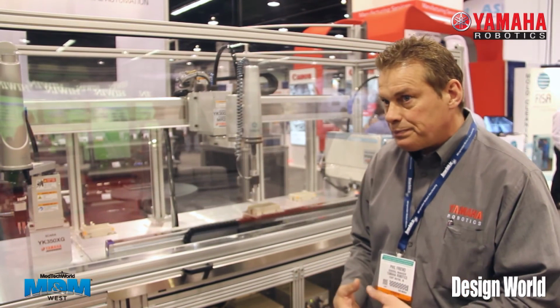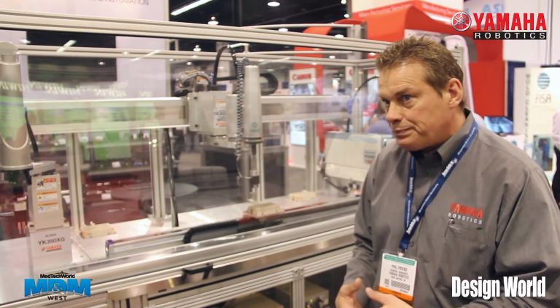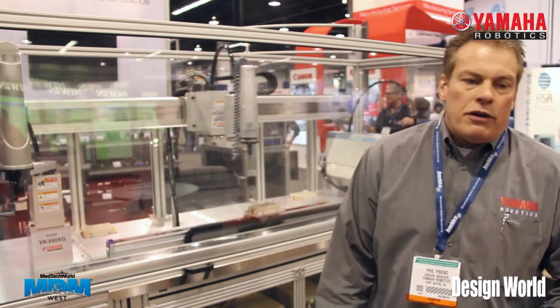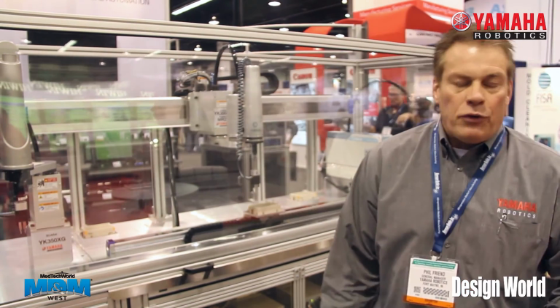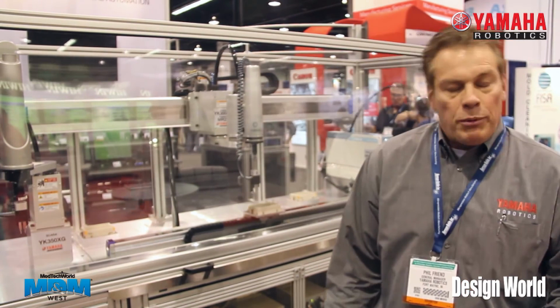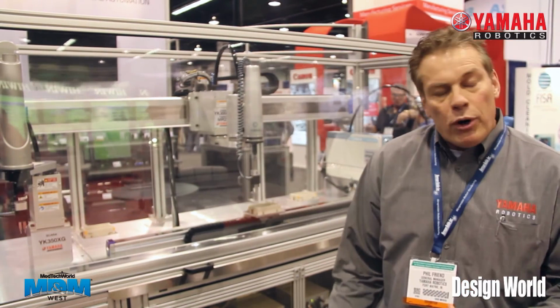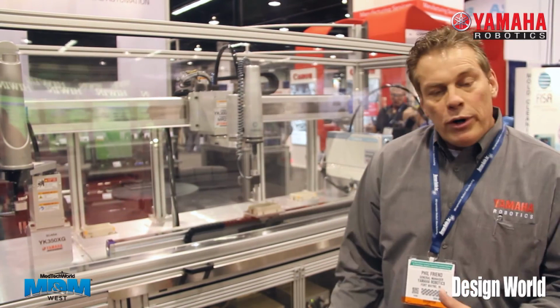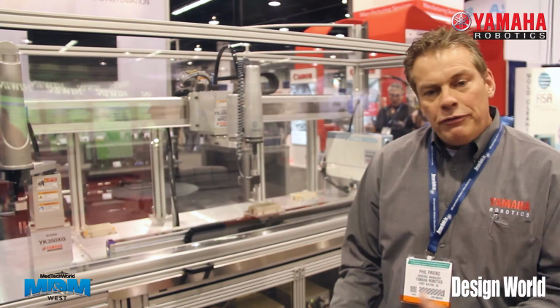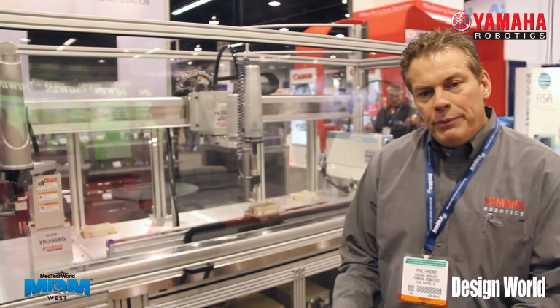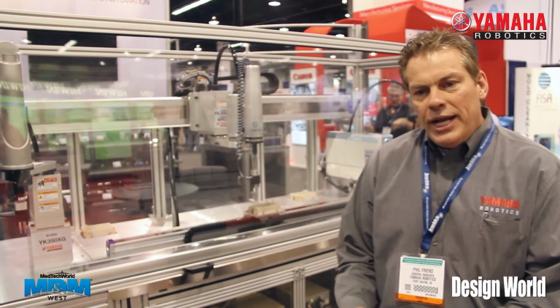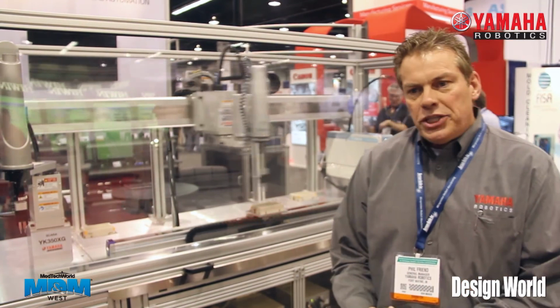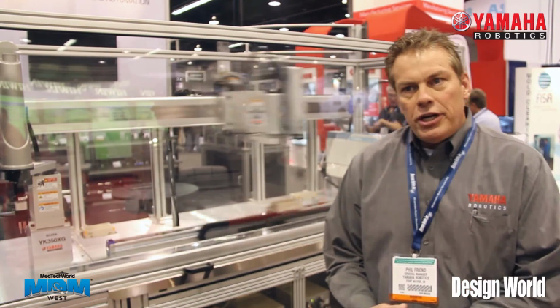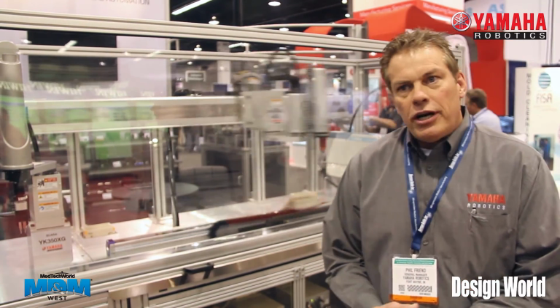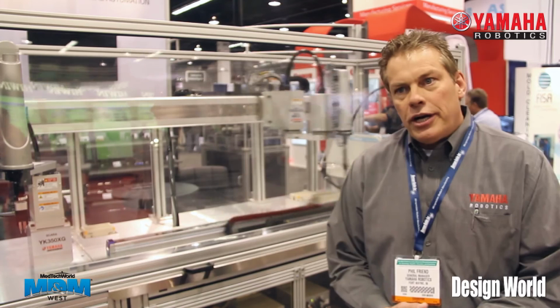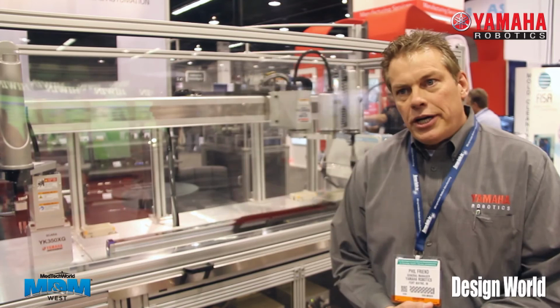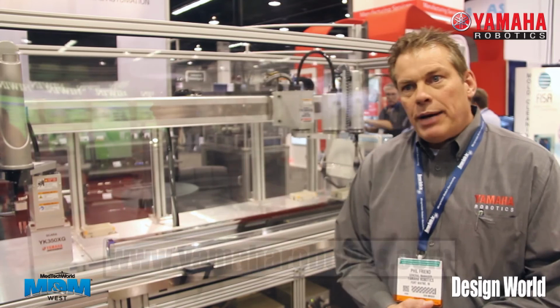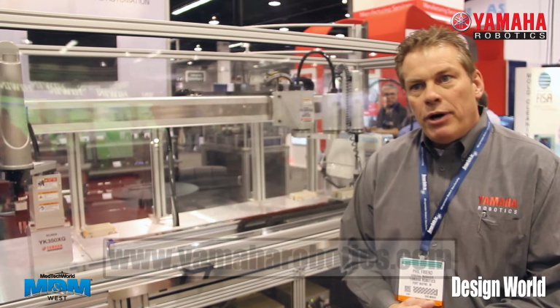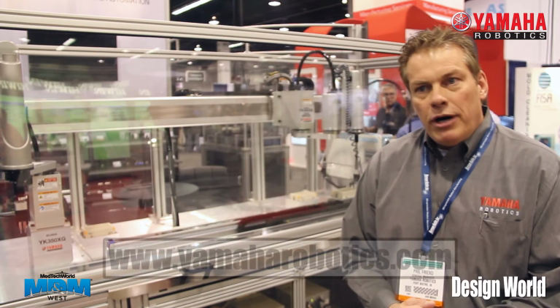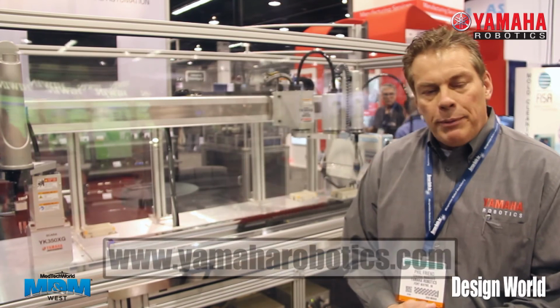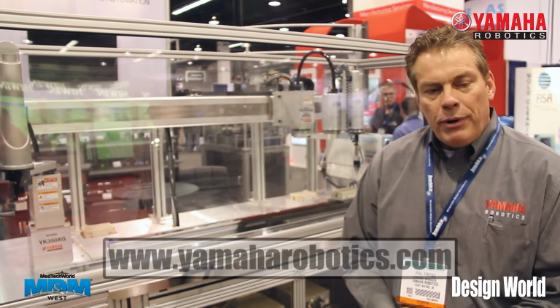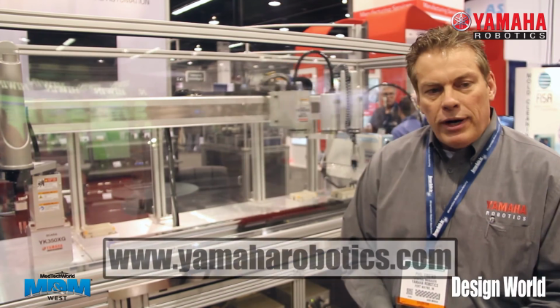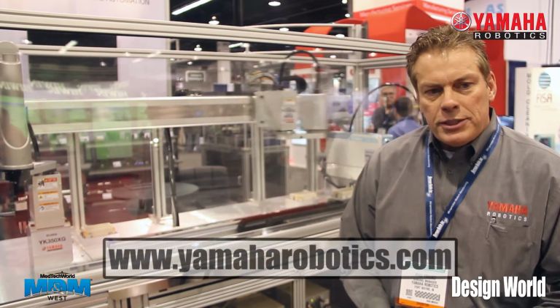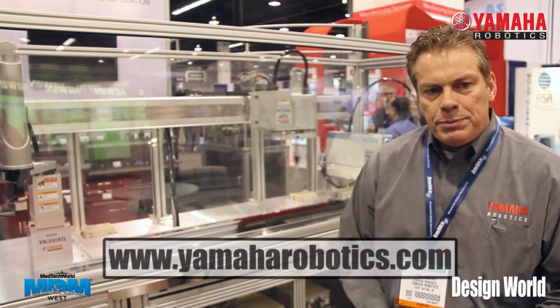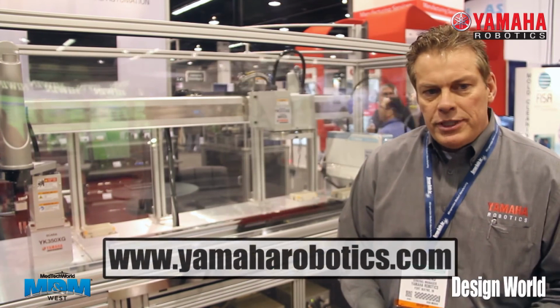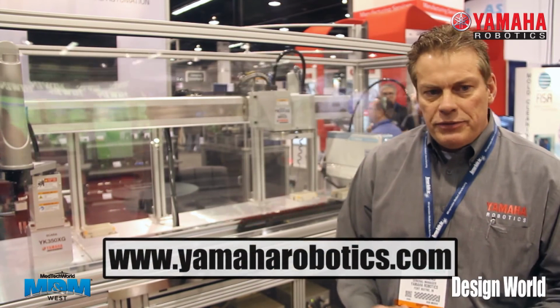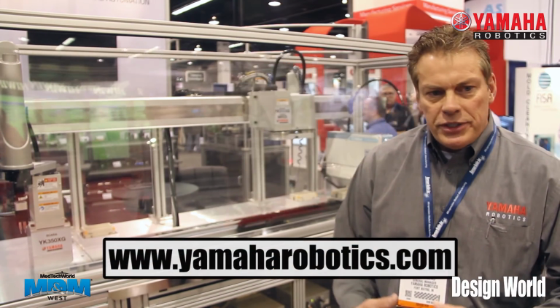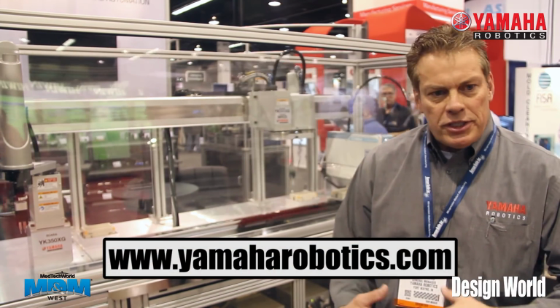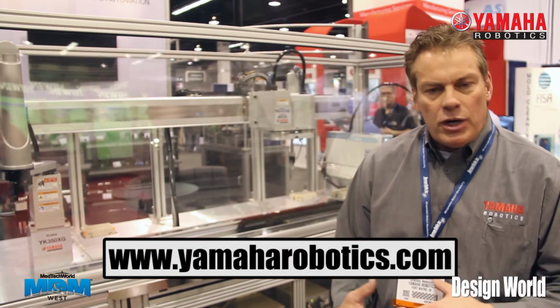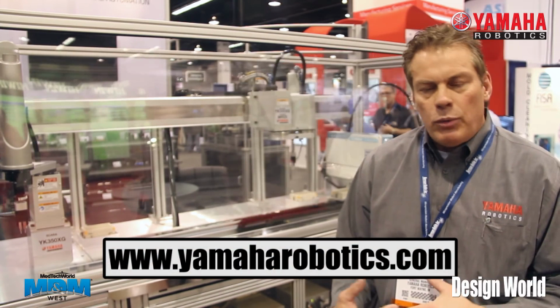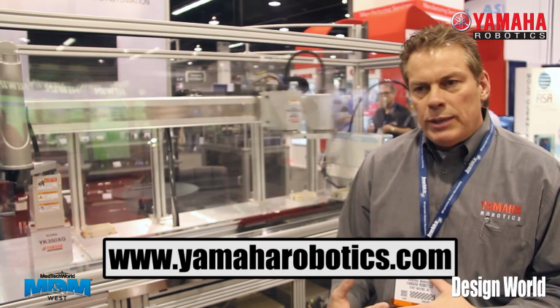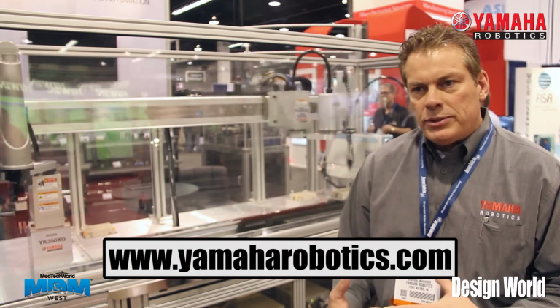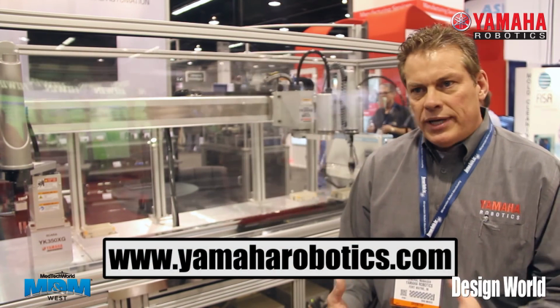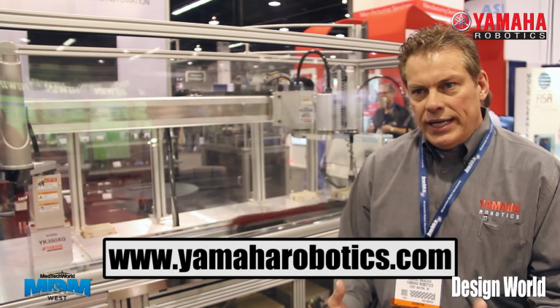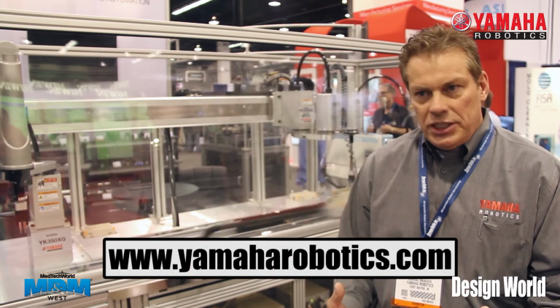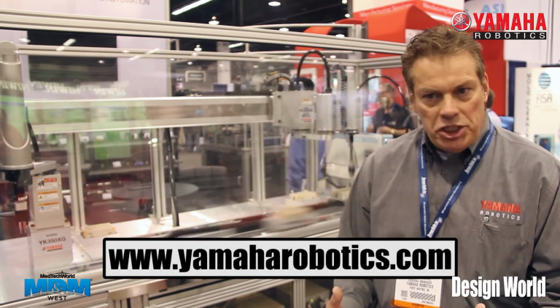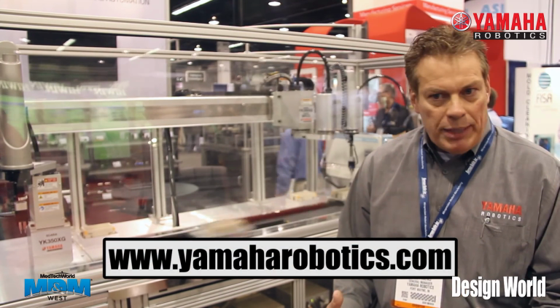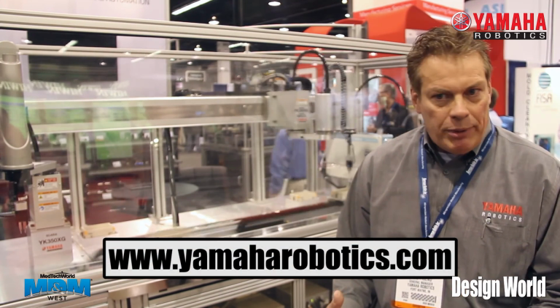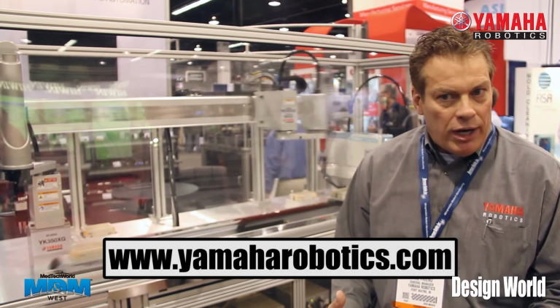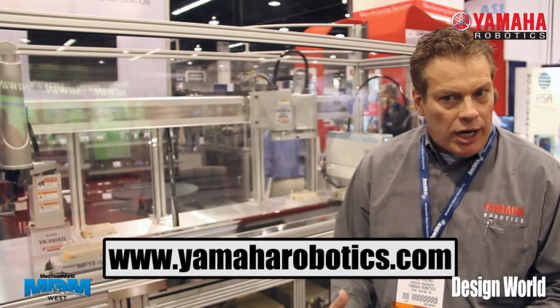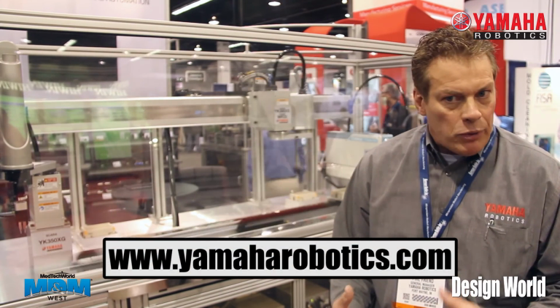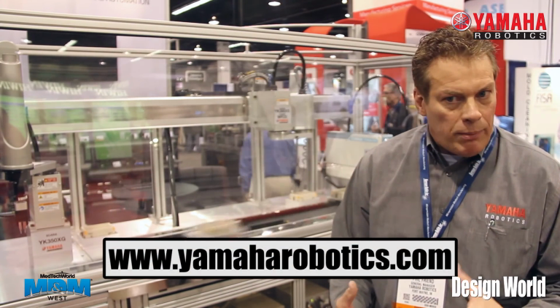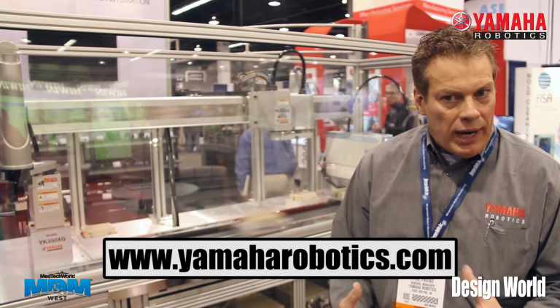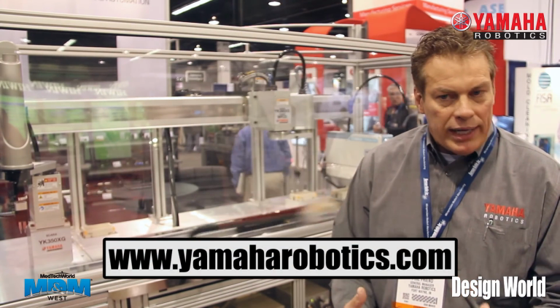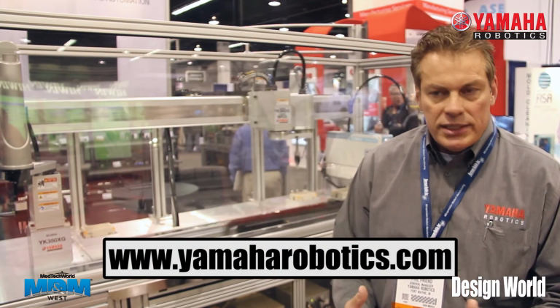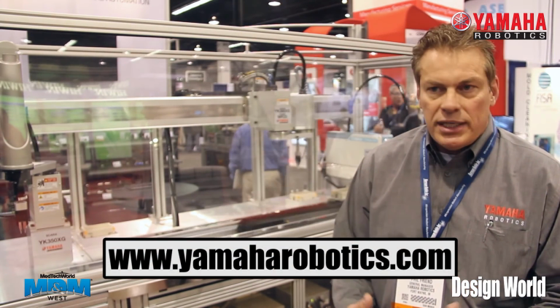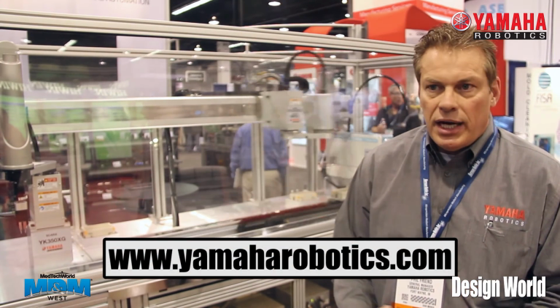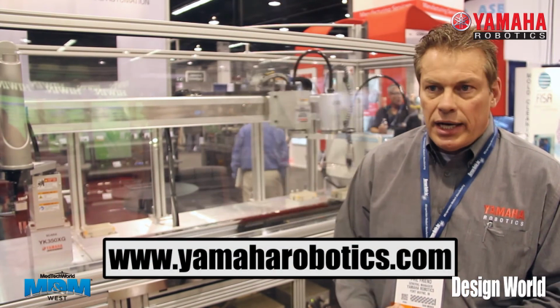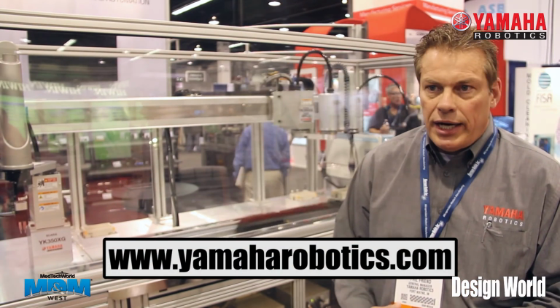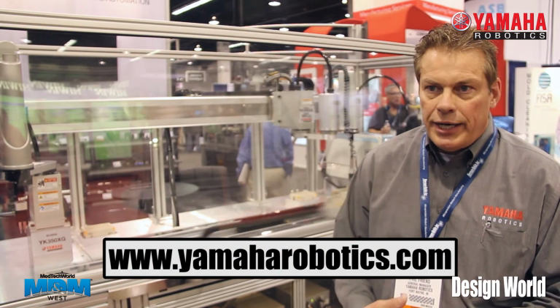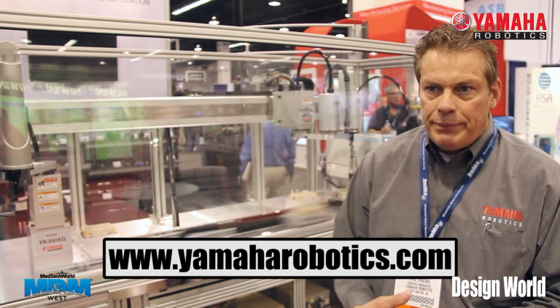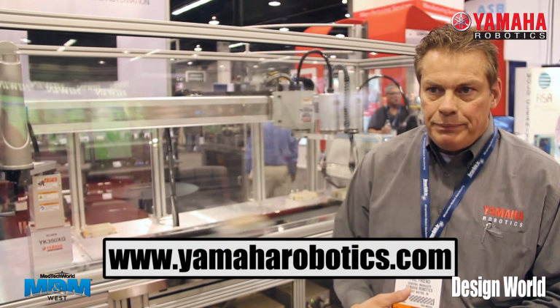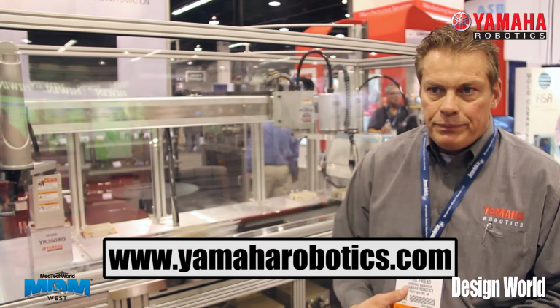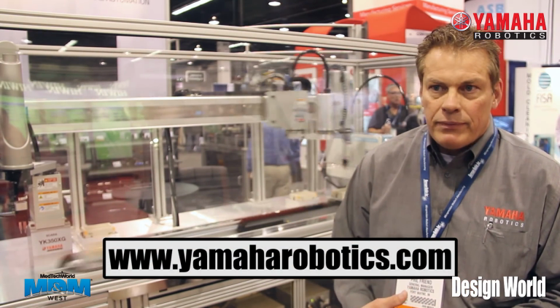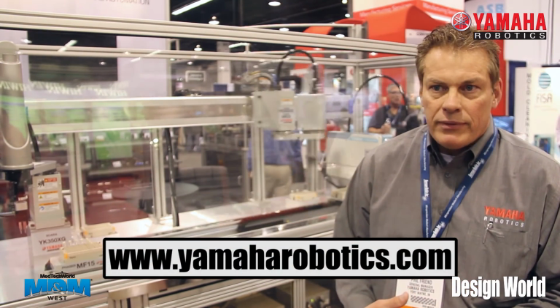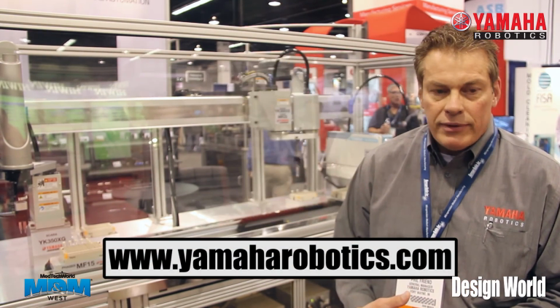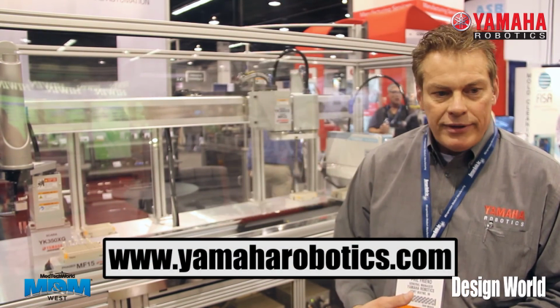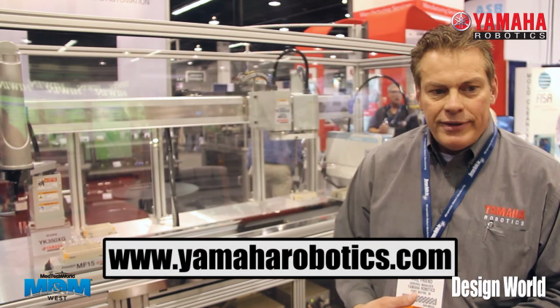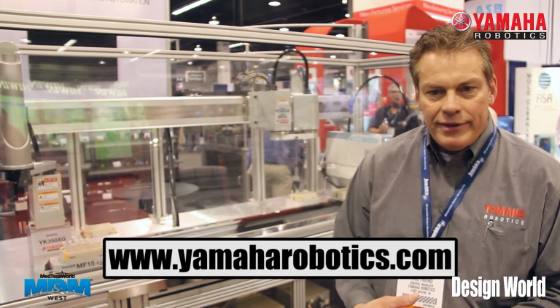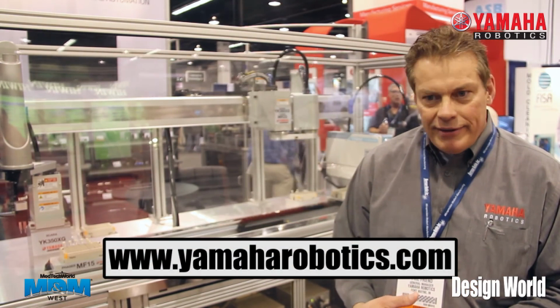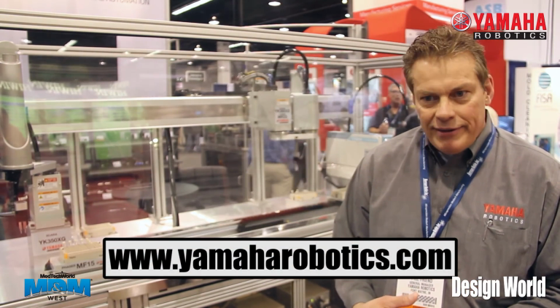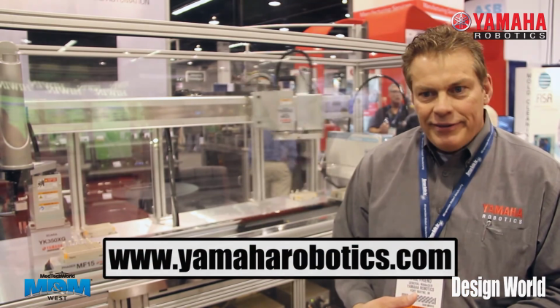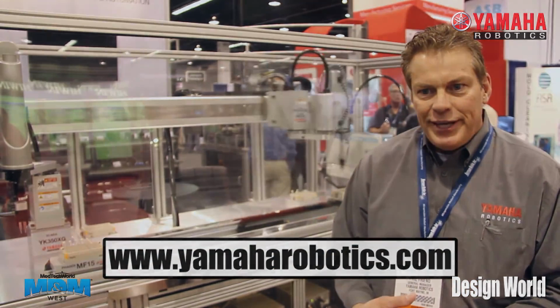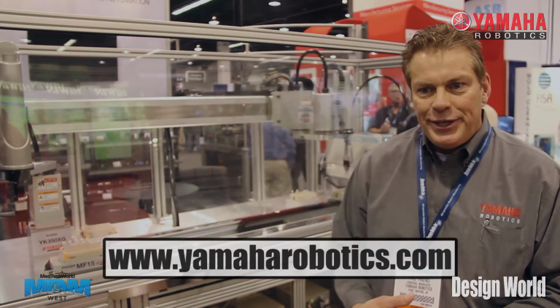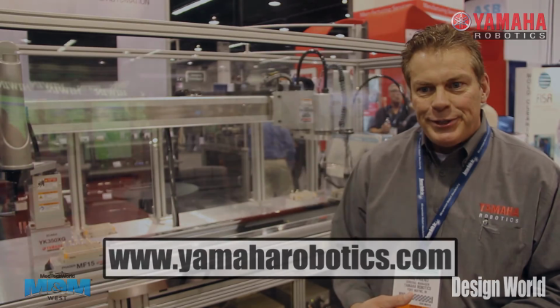For more information on our Yamaha products, please visit our website at YamahaRobotics.com. Thank you.